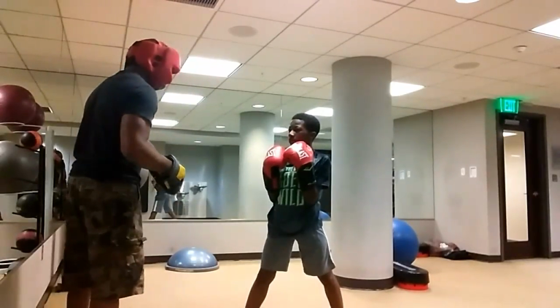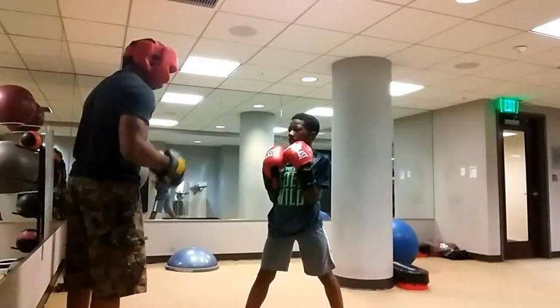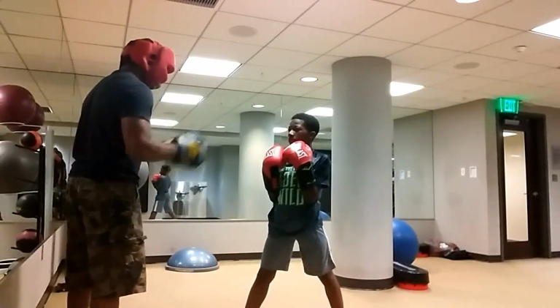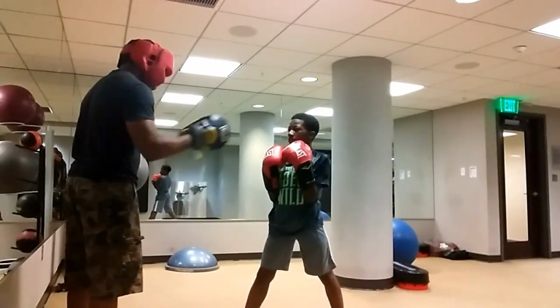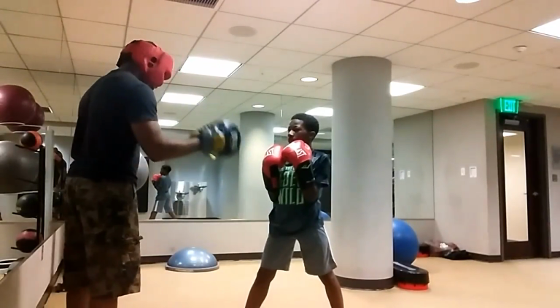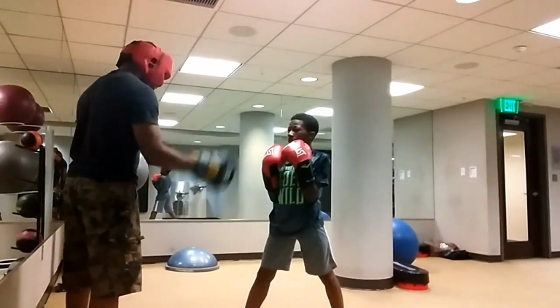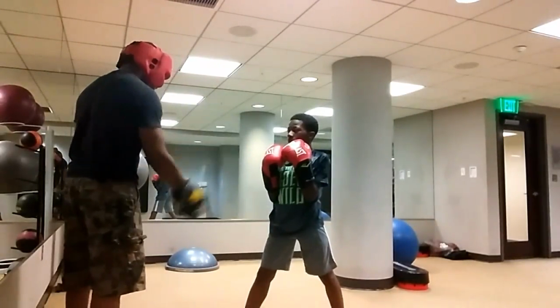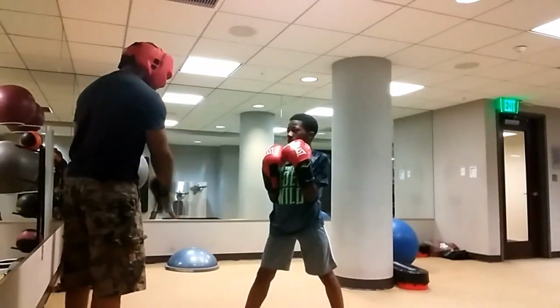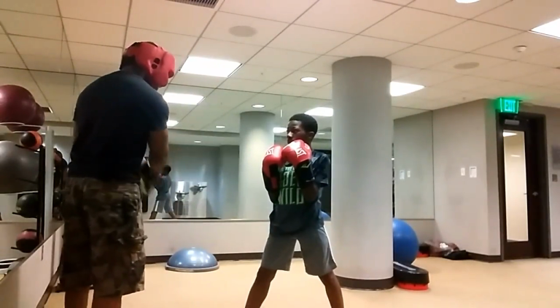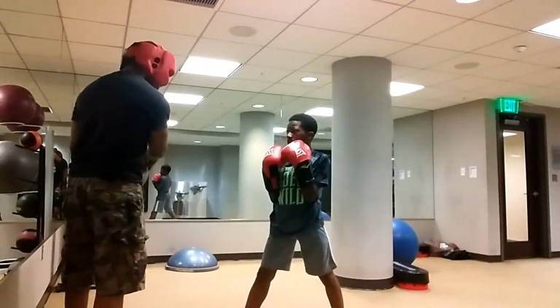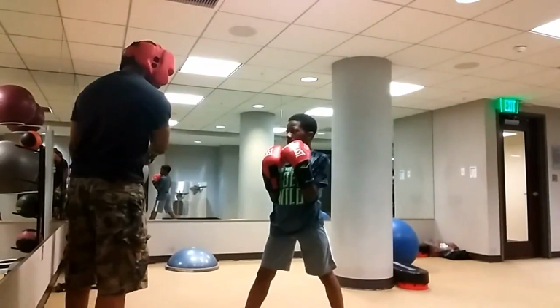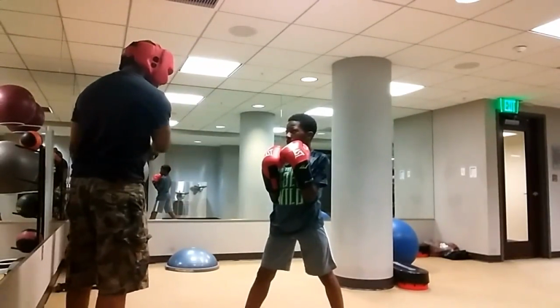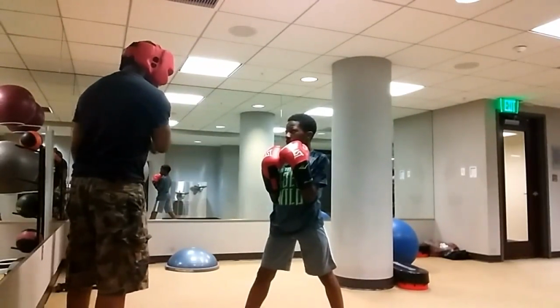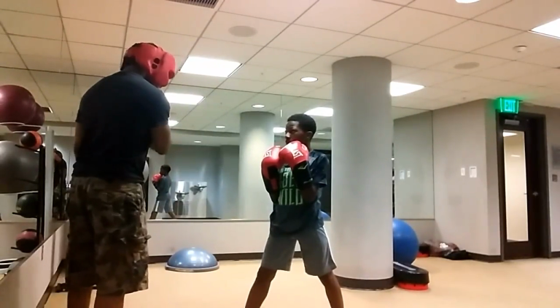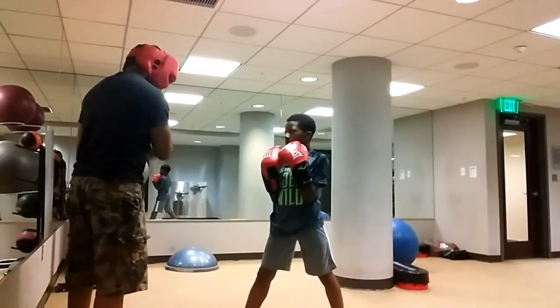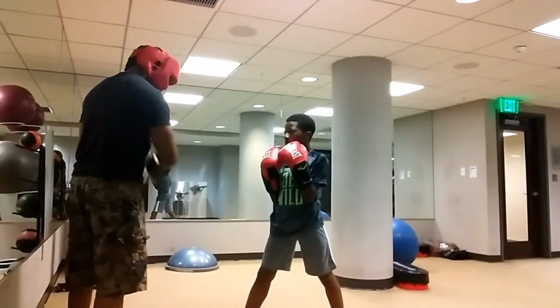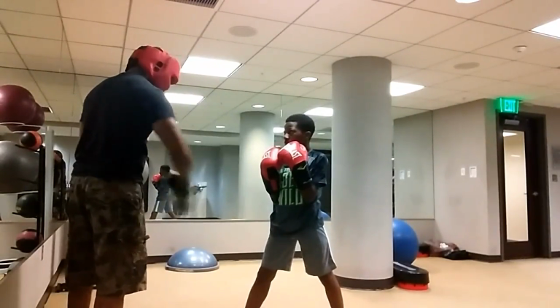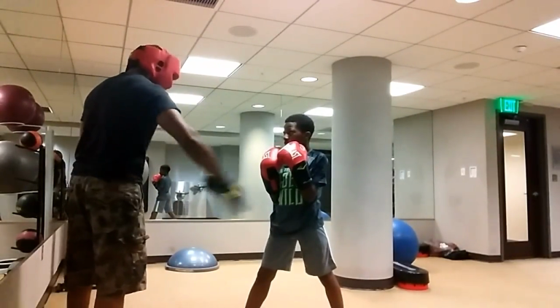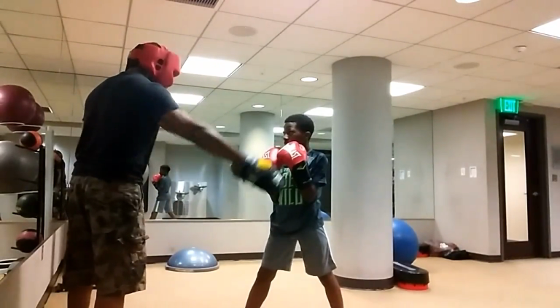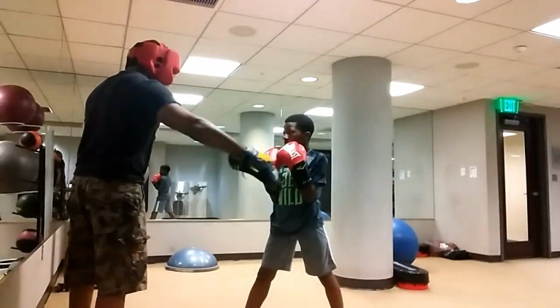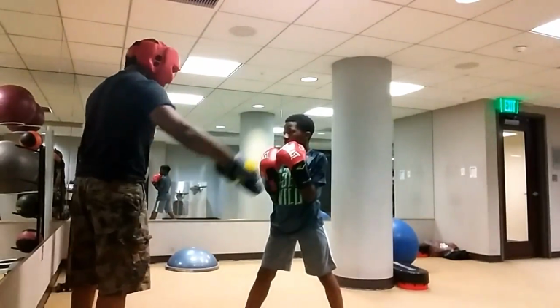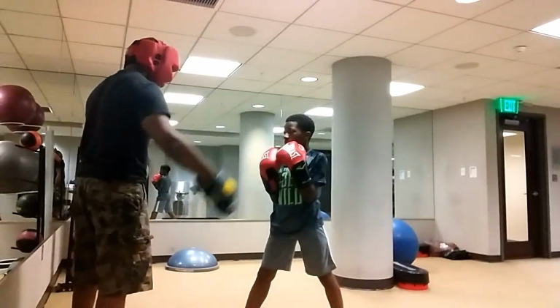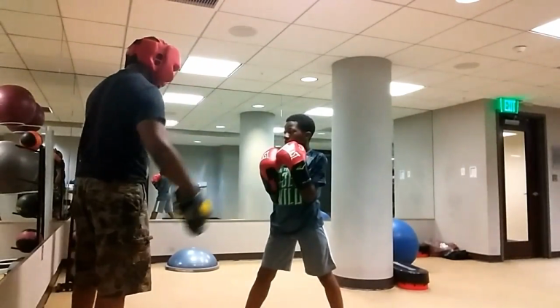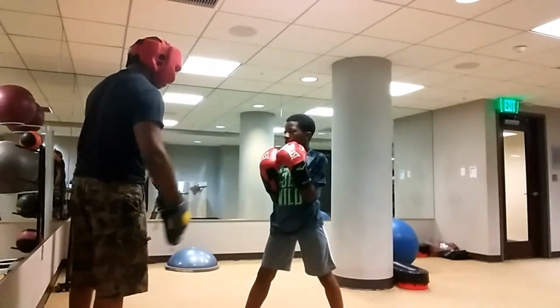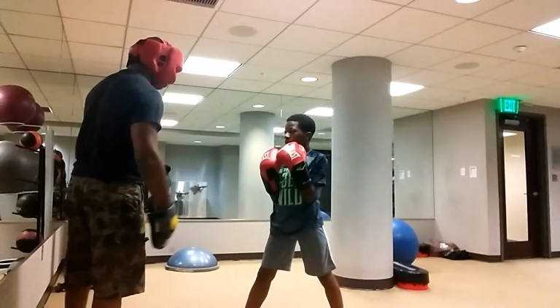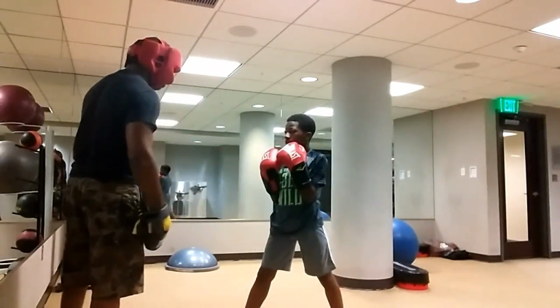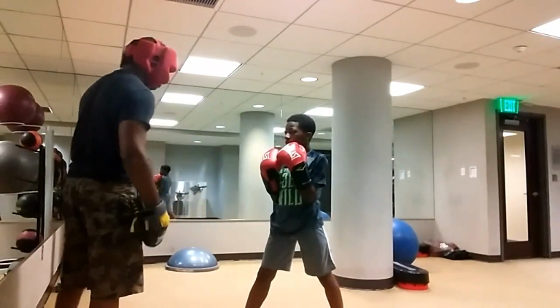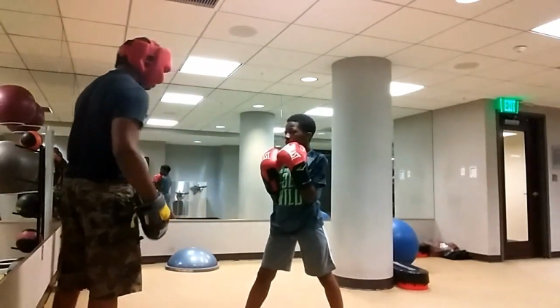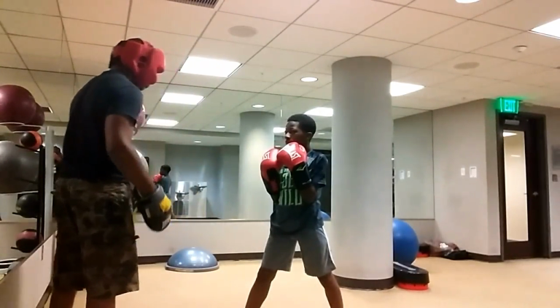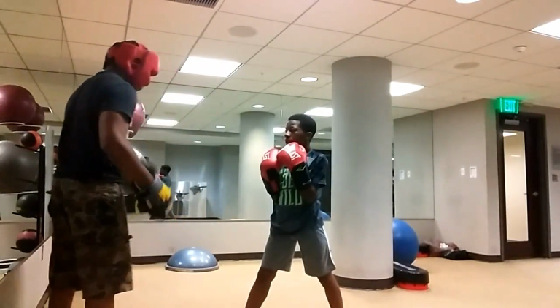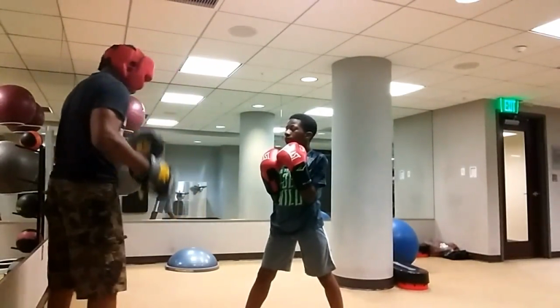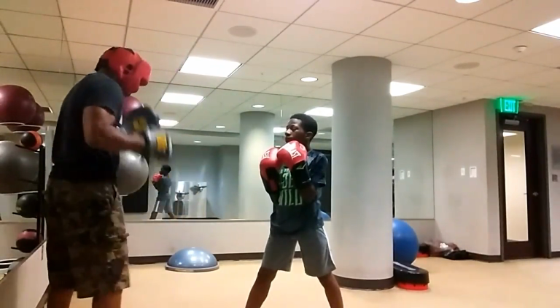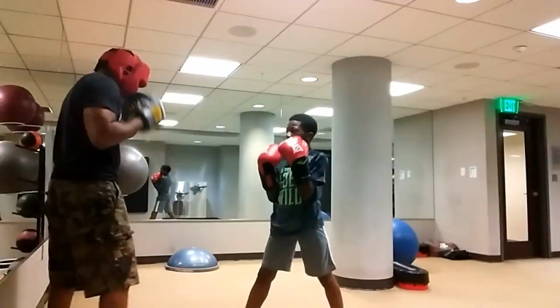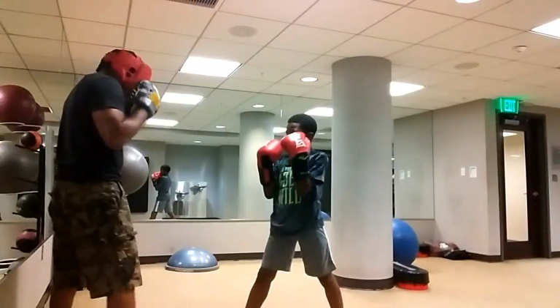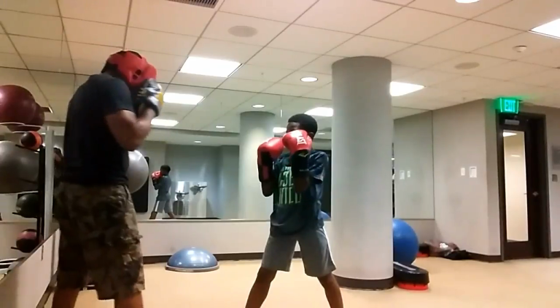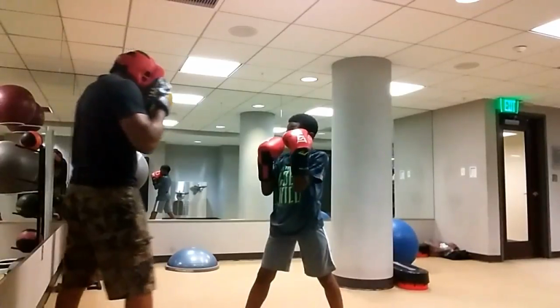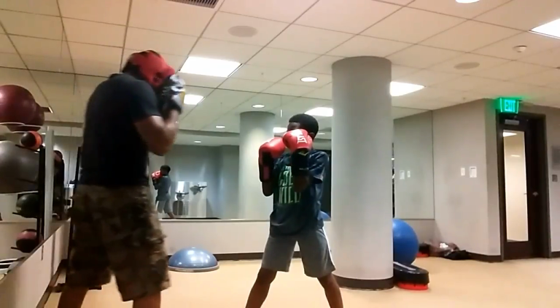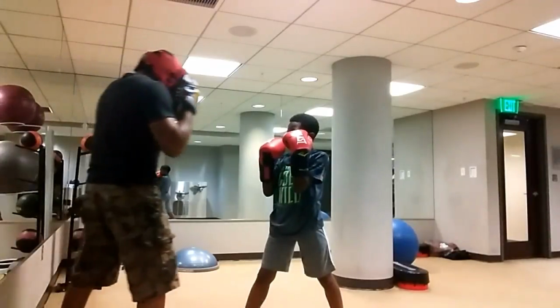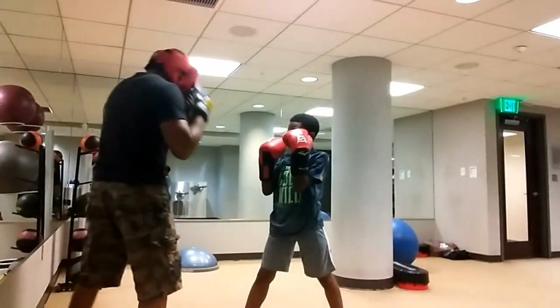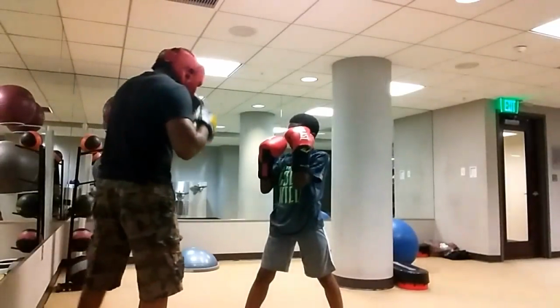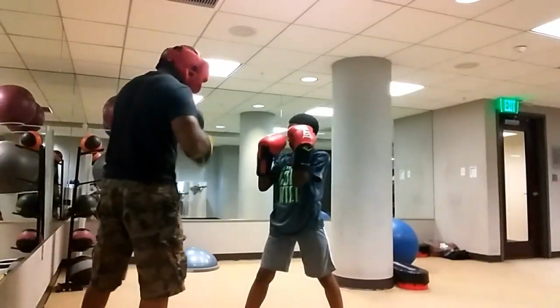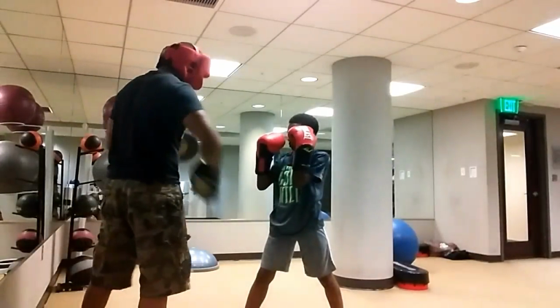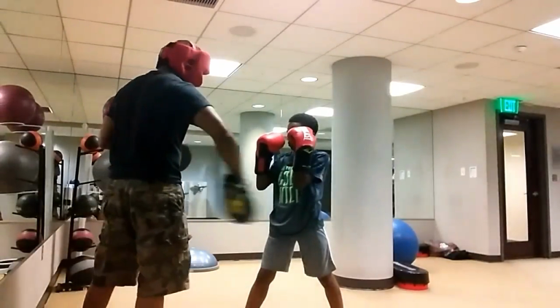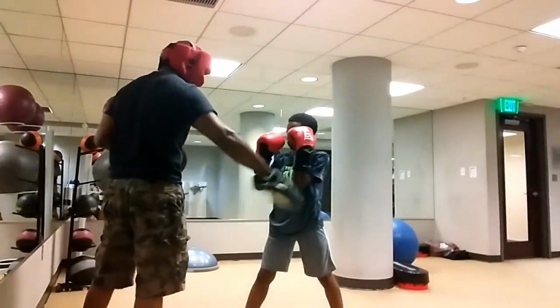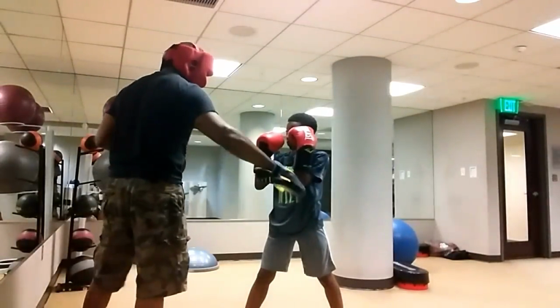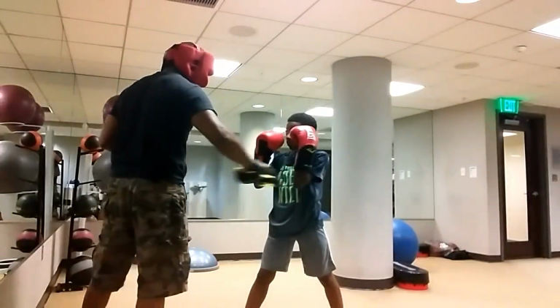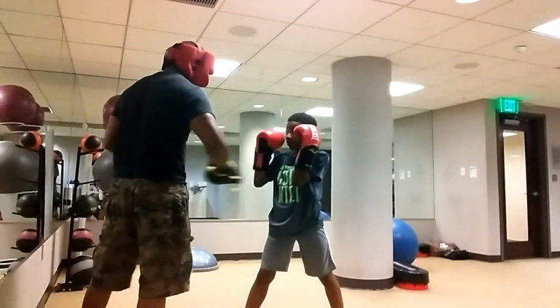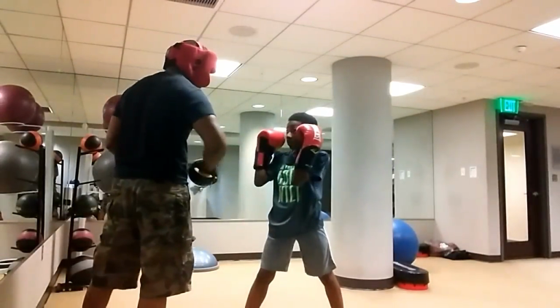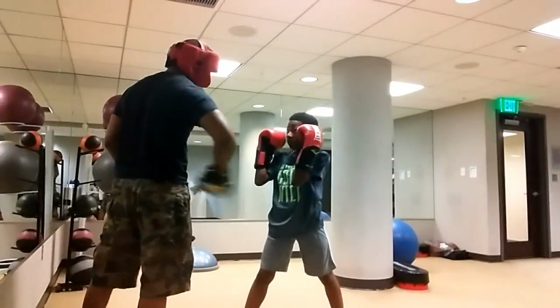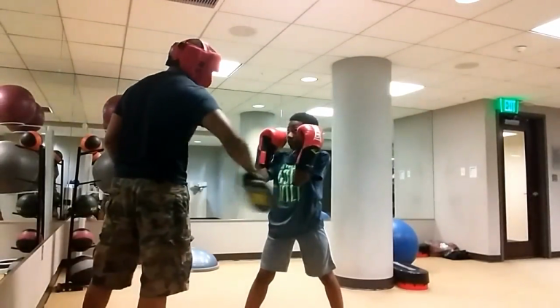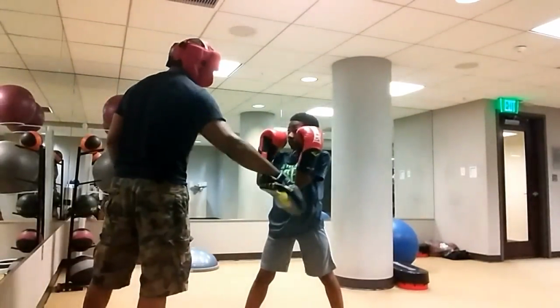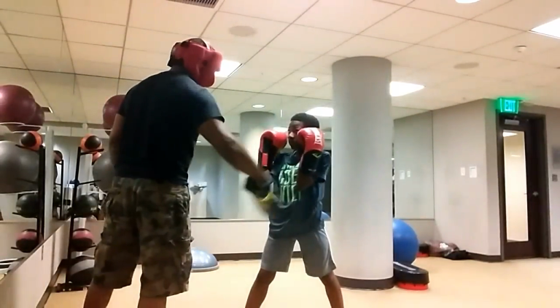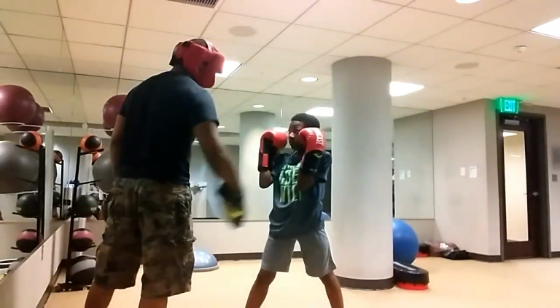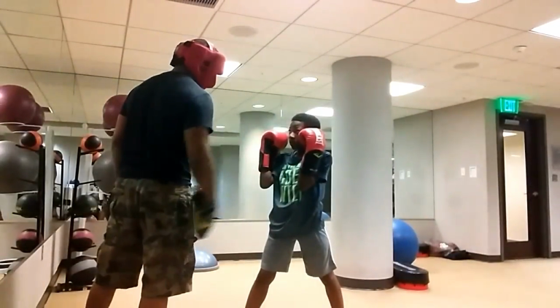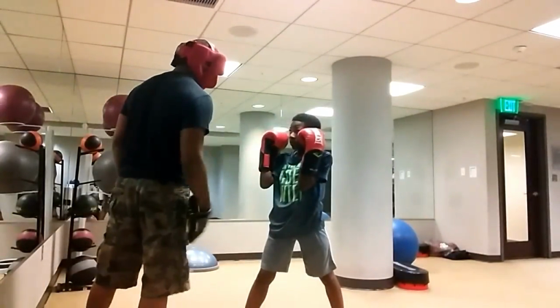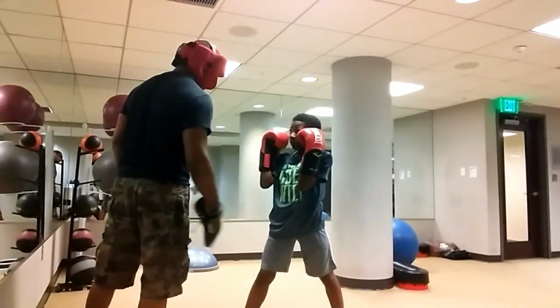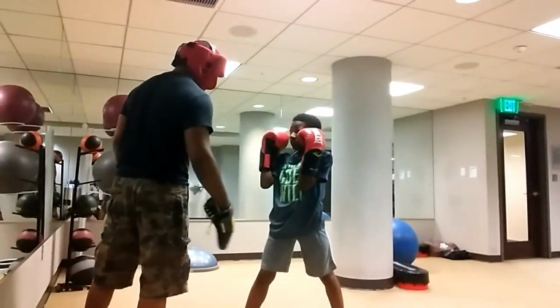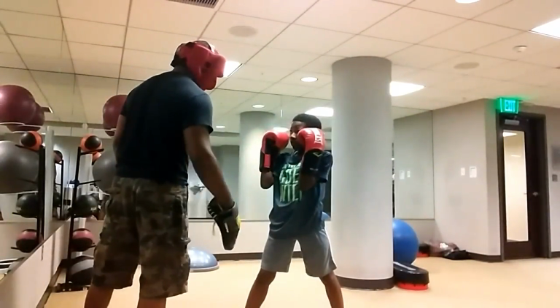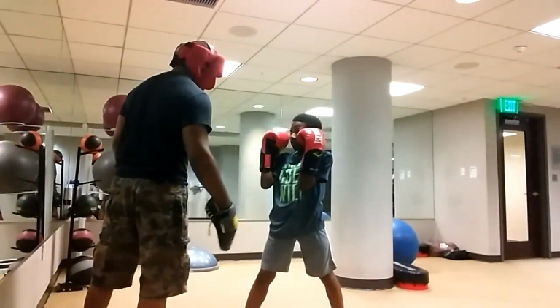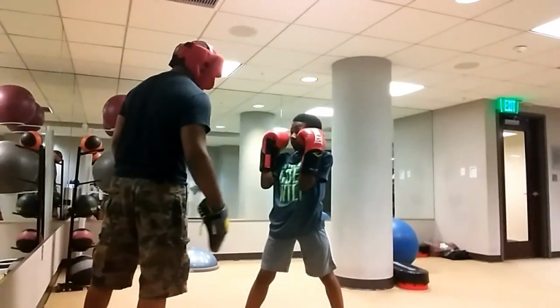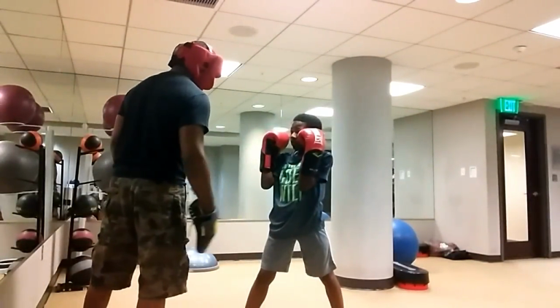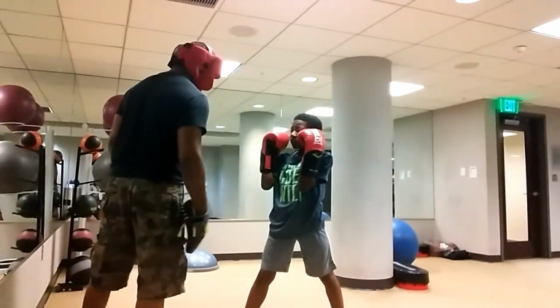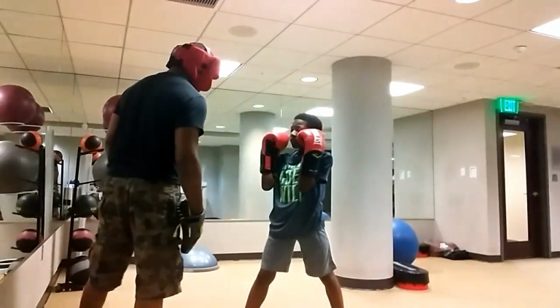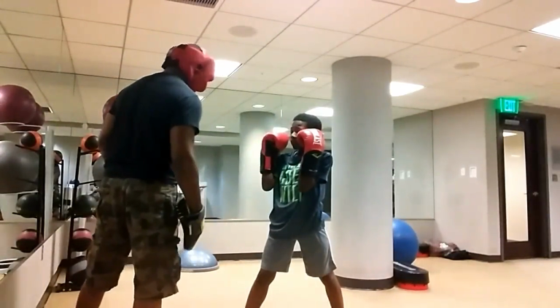Alright, so you're rolling this way, then you're rolling back out. Alright? When you roll back out, you double step back. Alright?